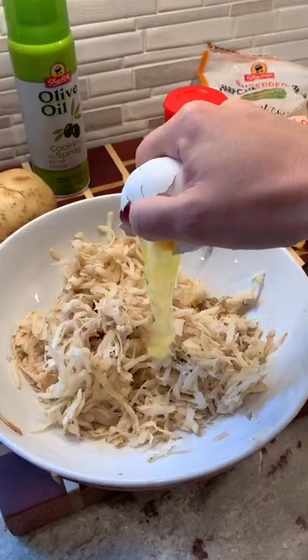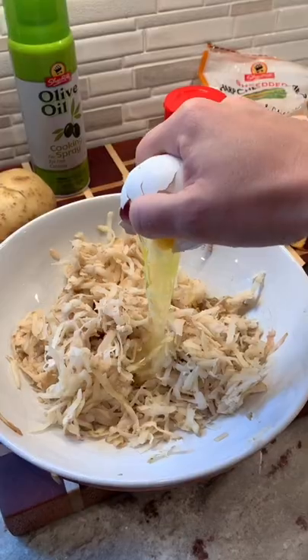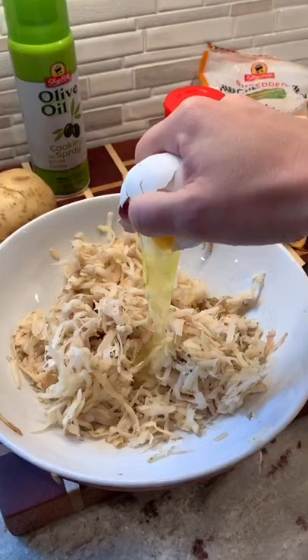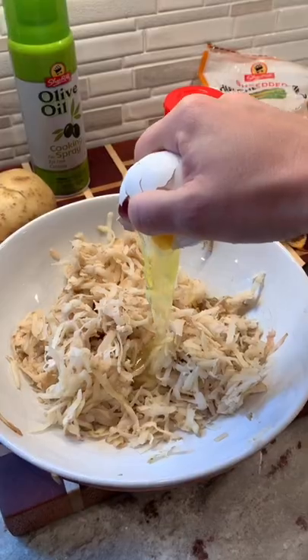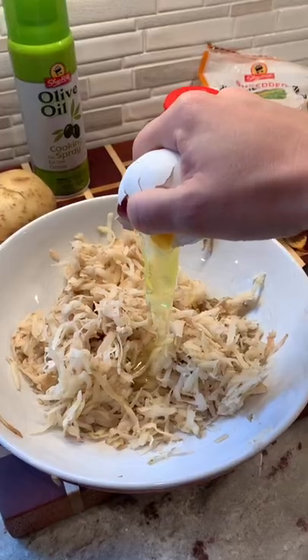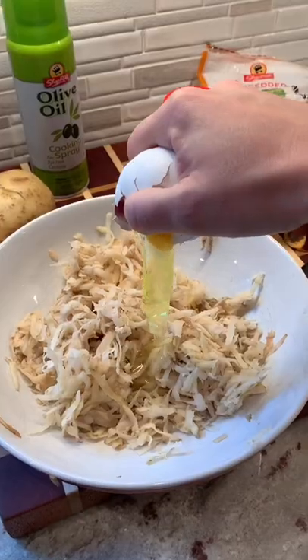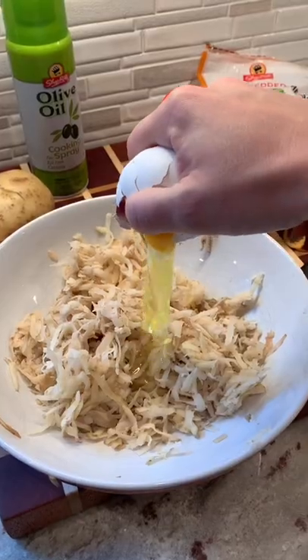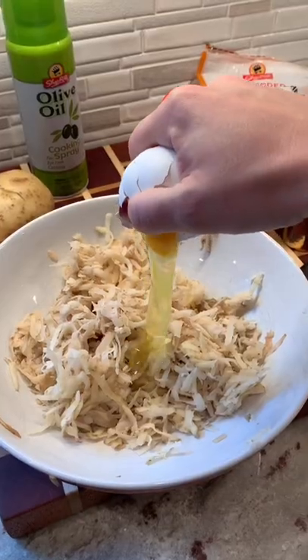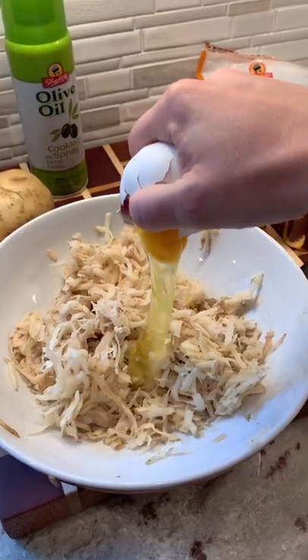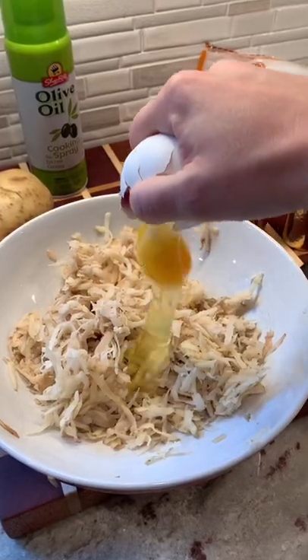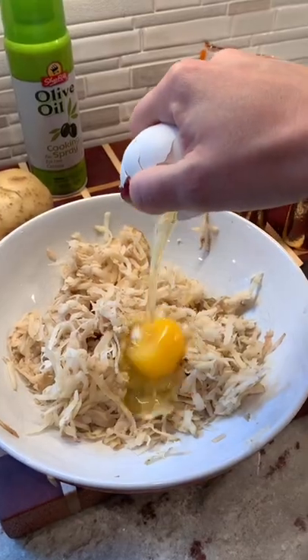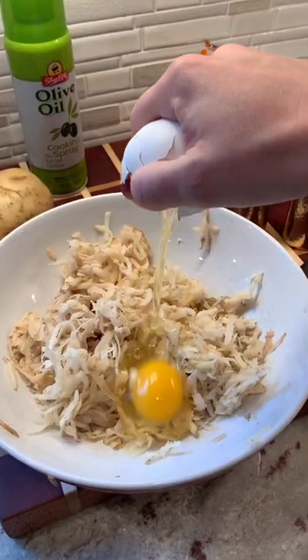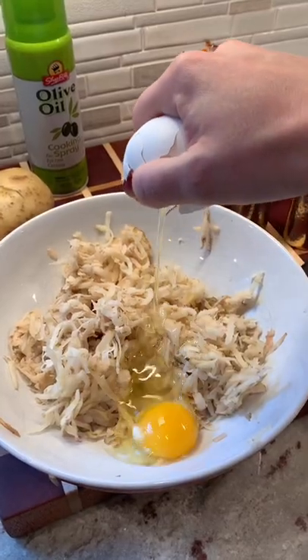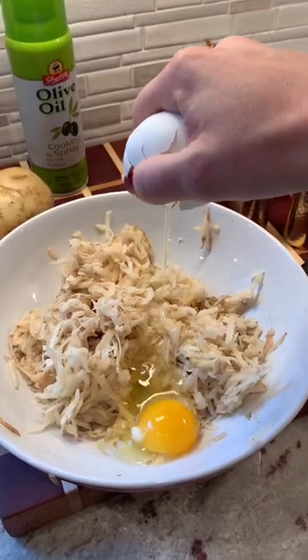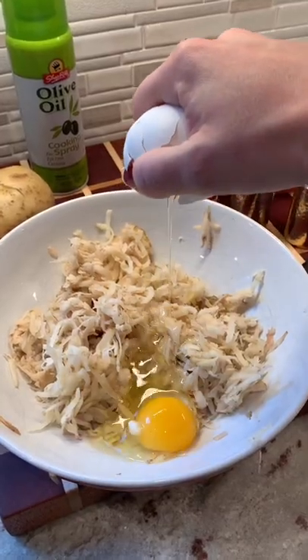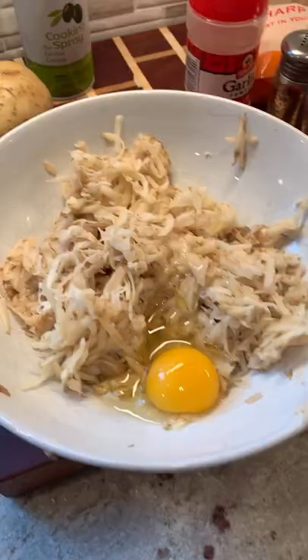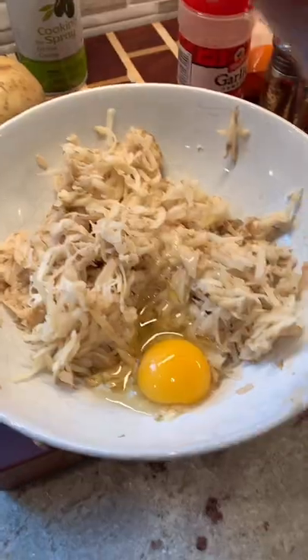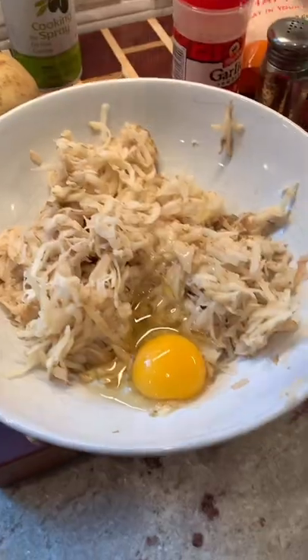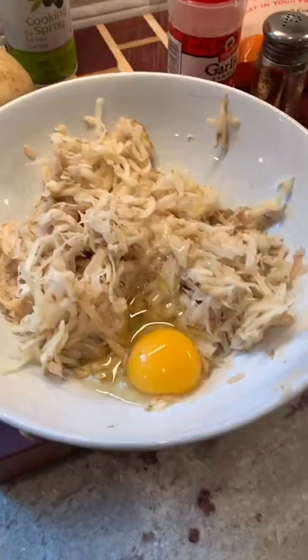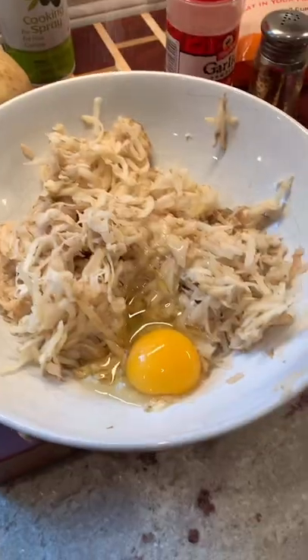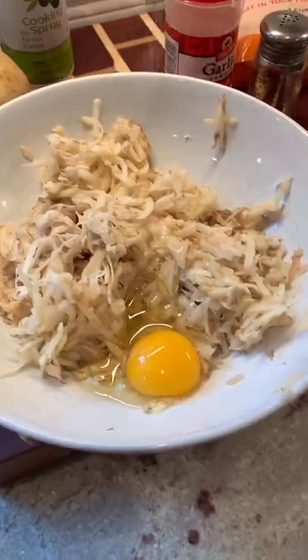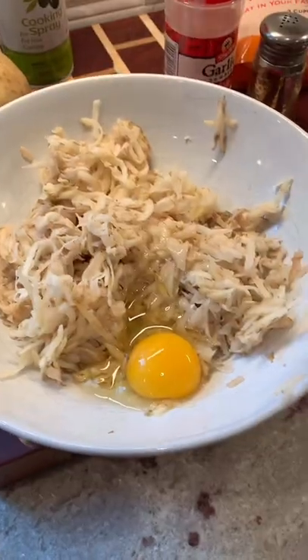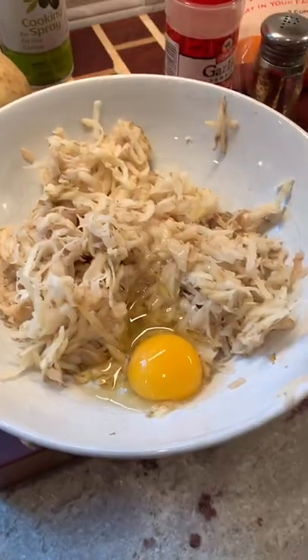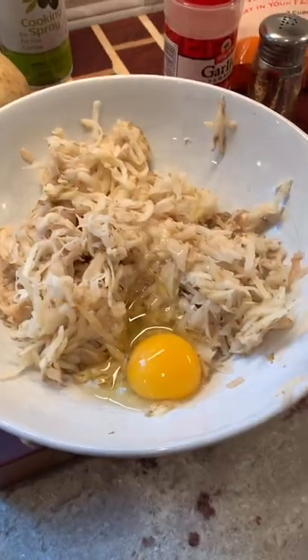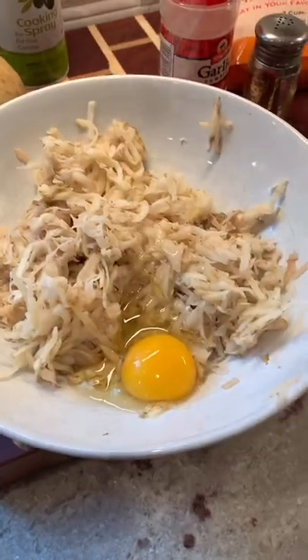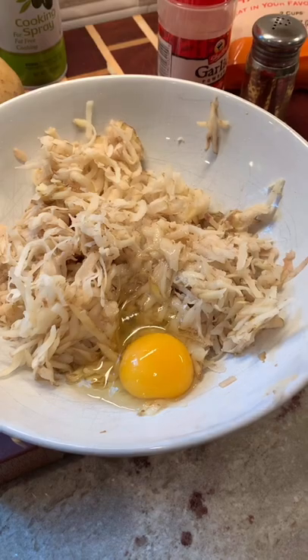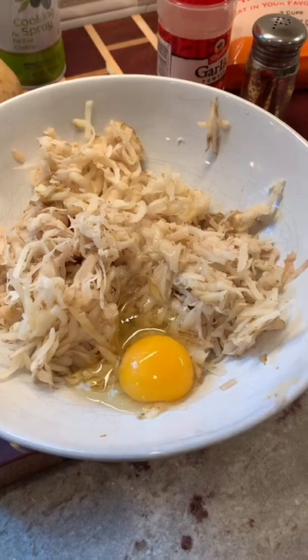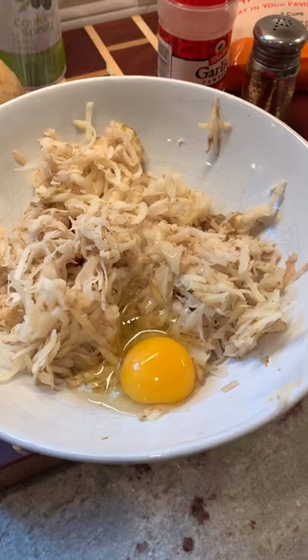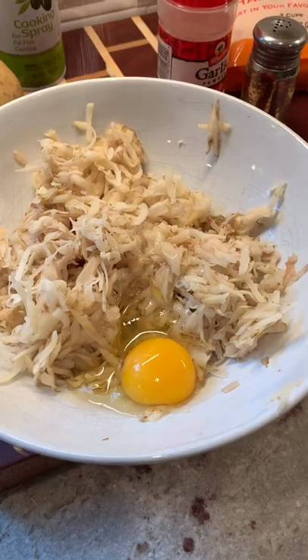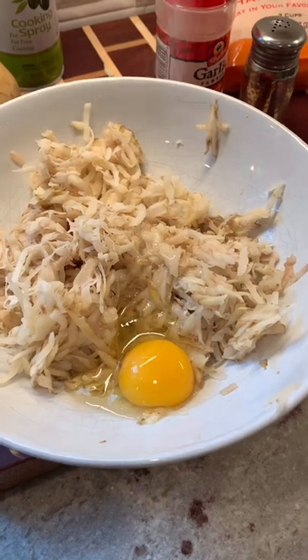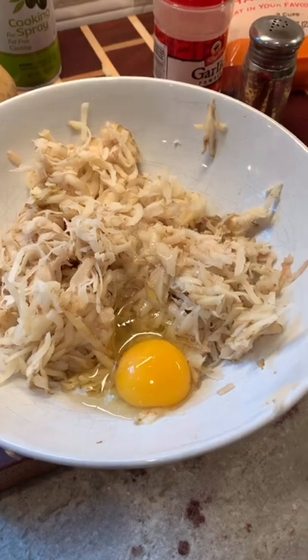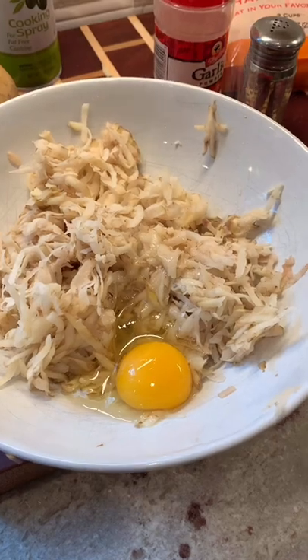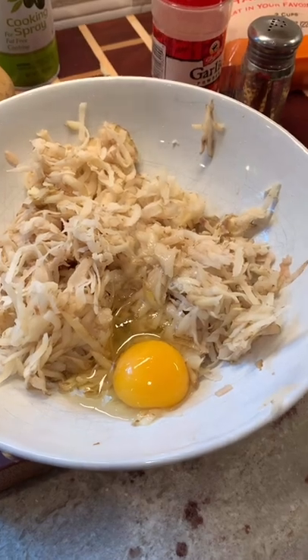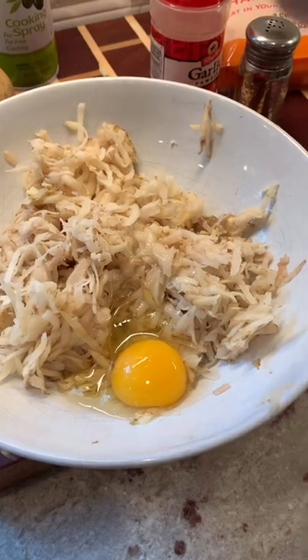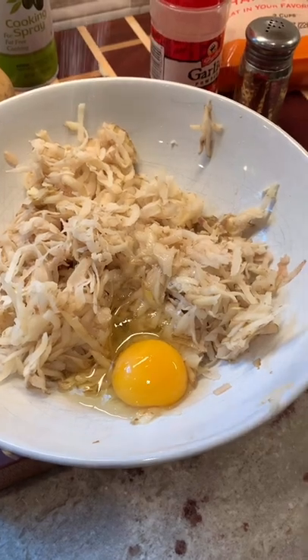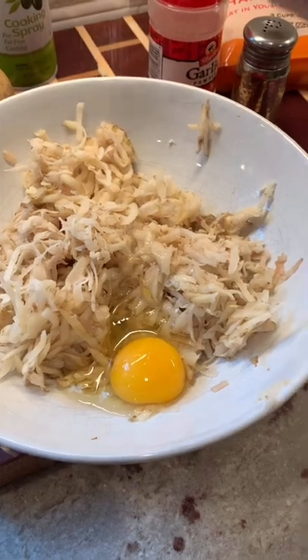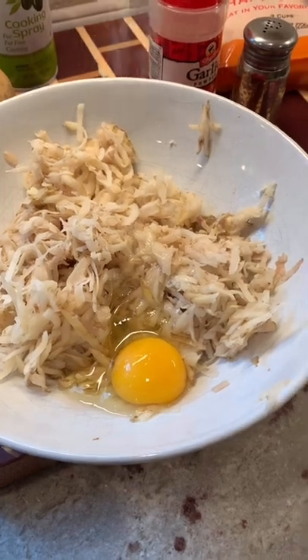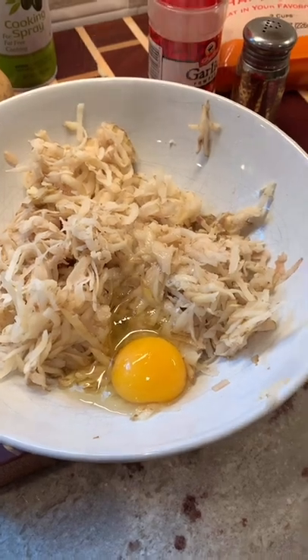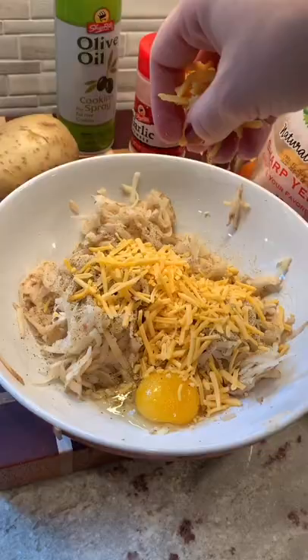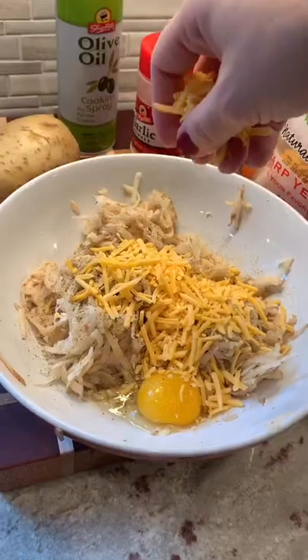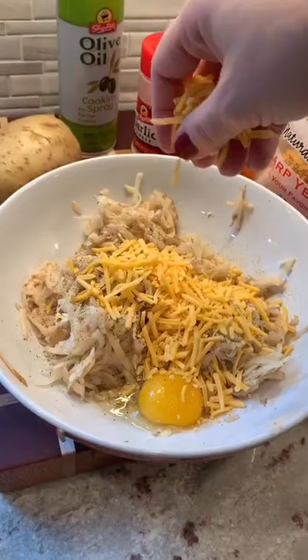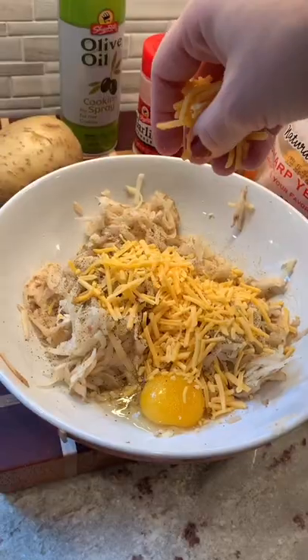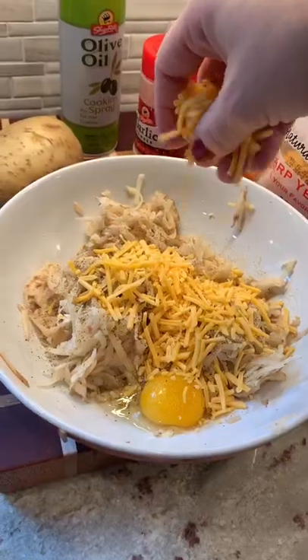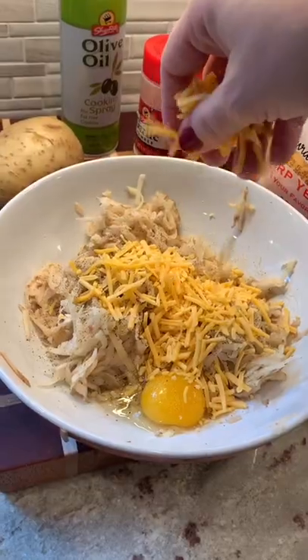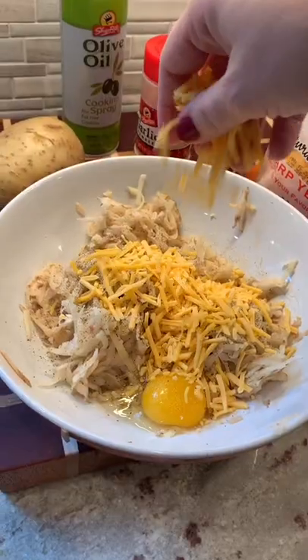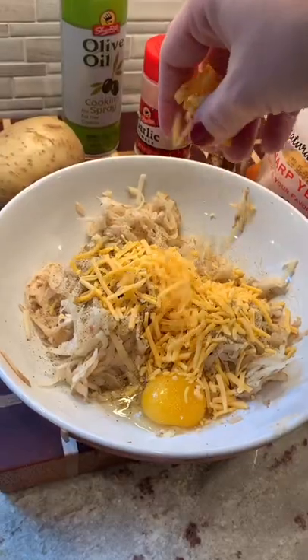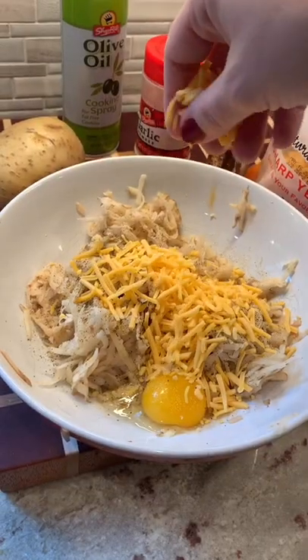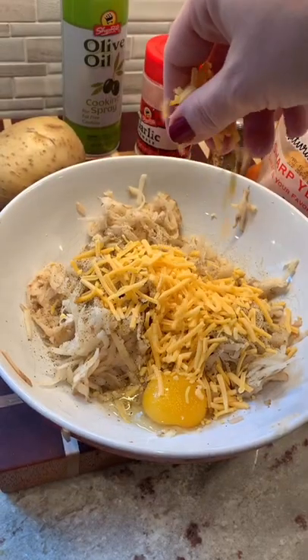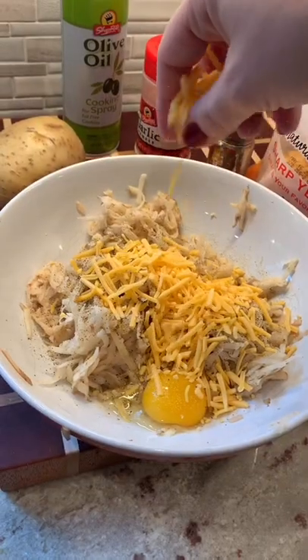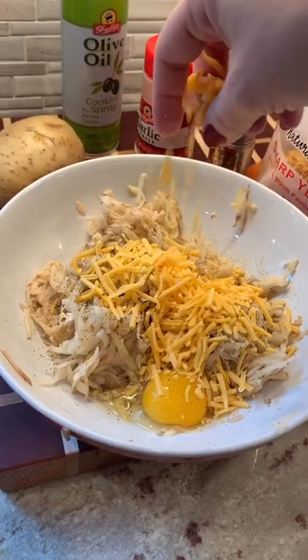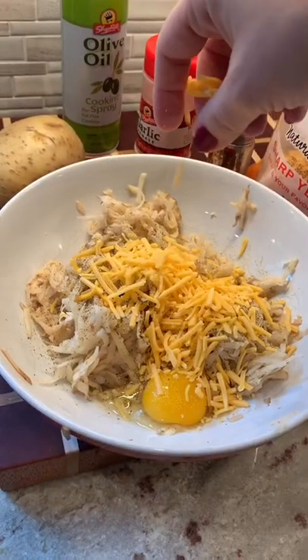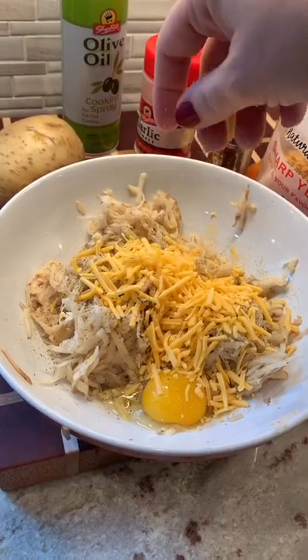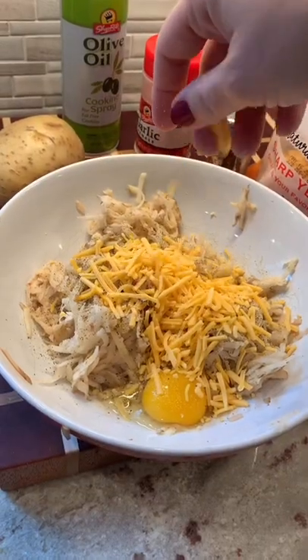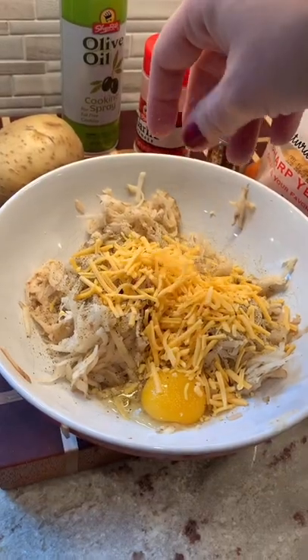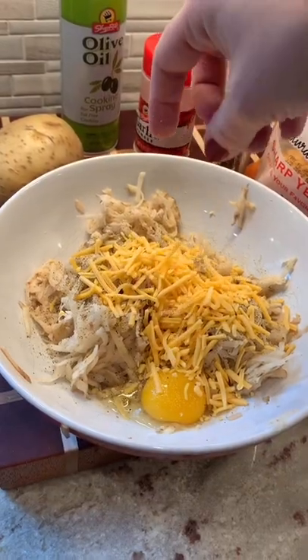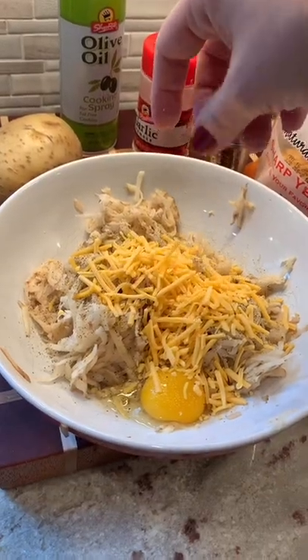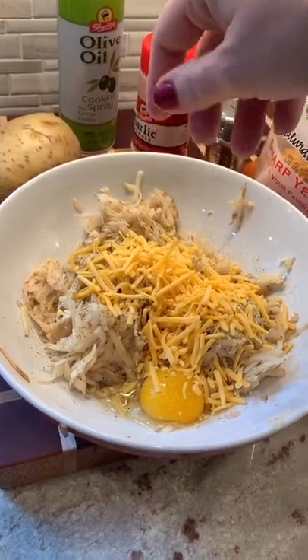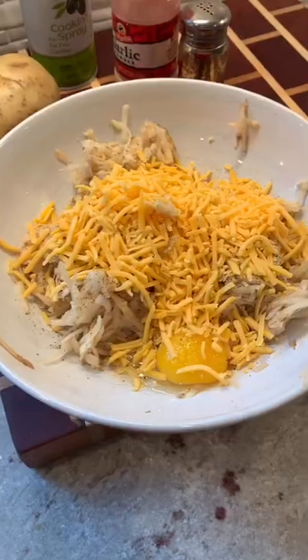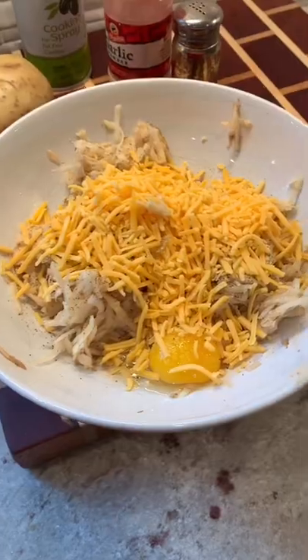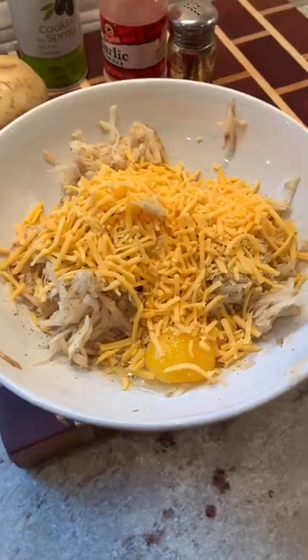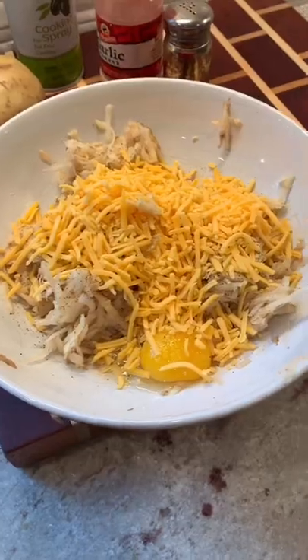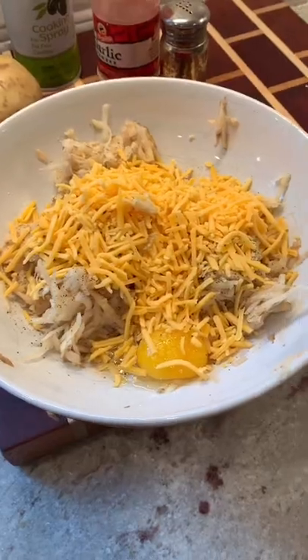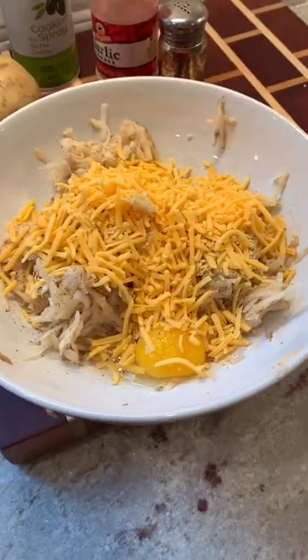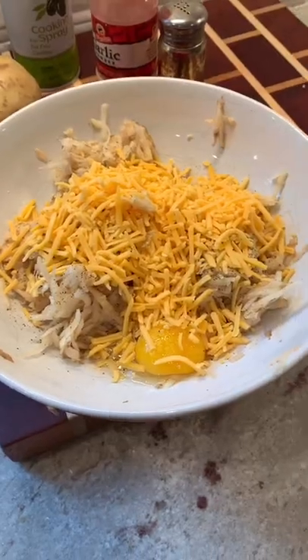Now you're gonna add one egg. I'm gonna season it with salt, pepper, and garlic powder. I'm also gonna add some shredded cheese. Mix everything together.